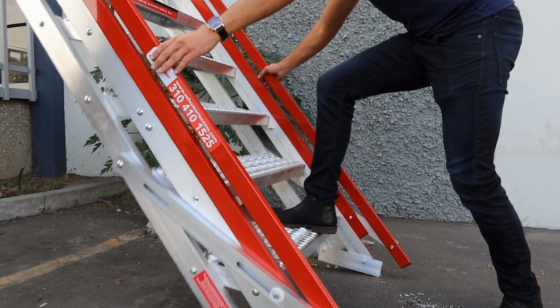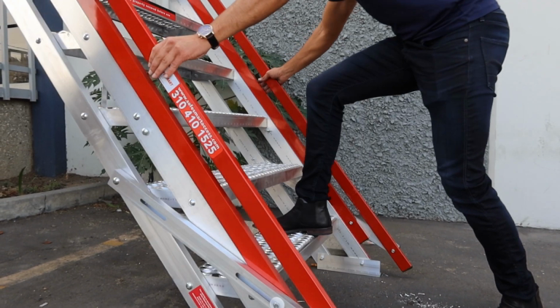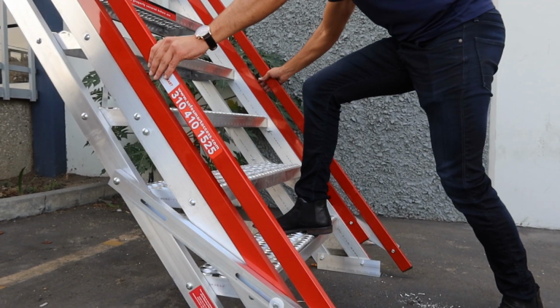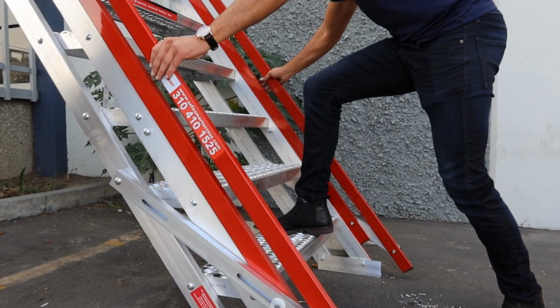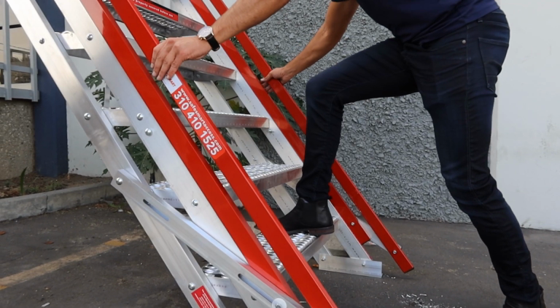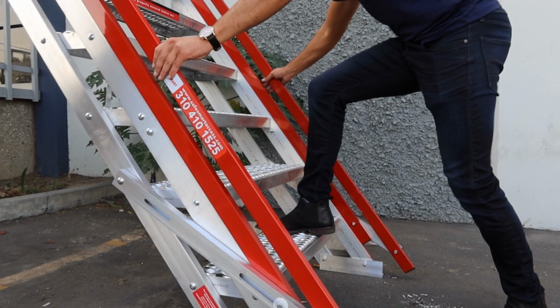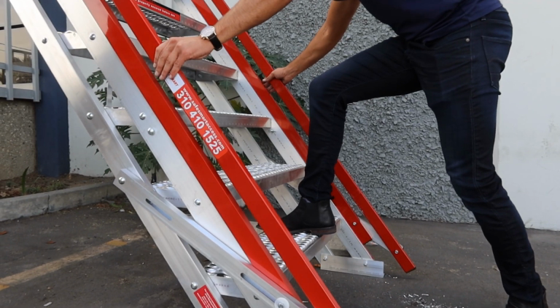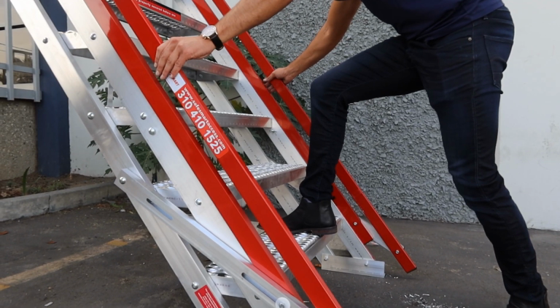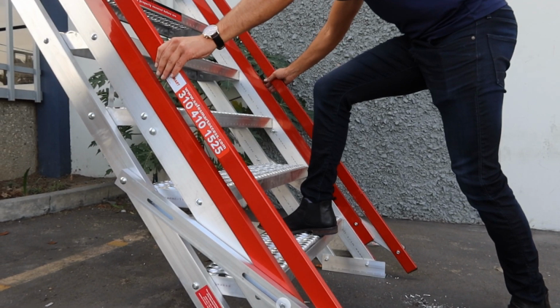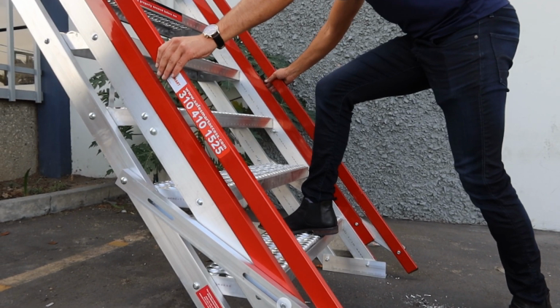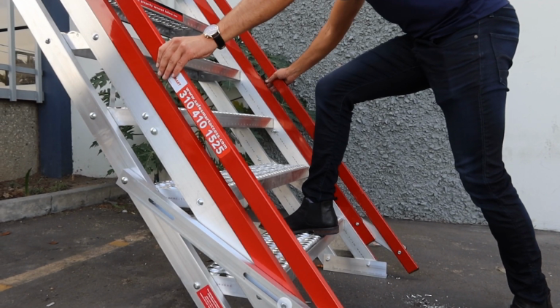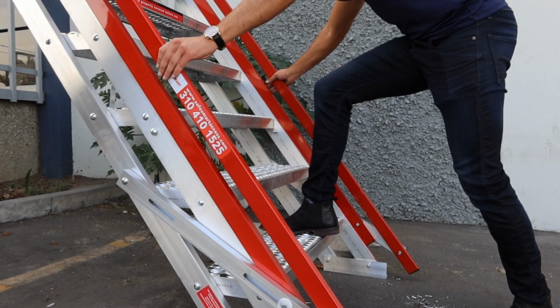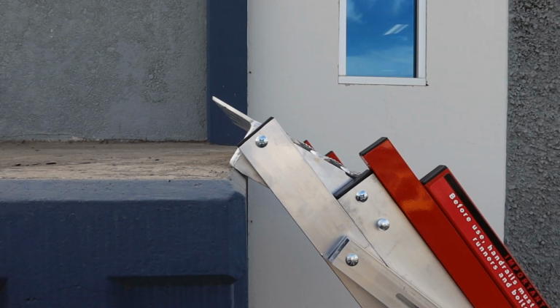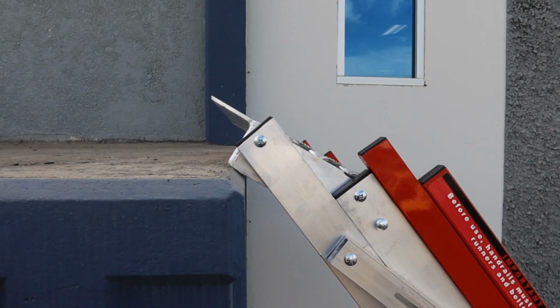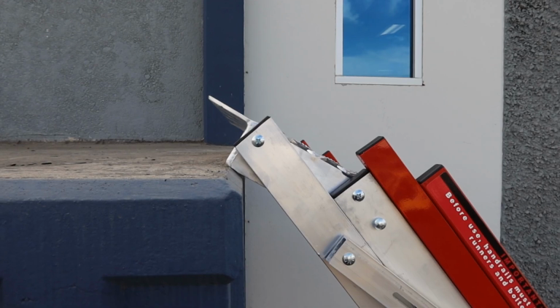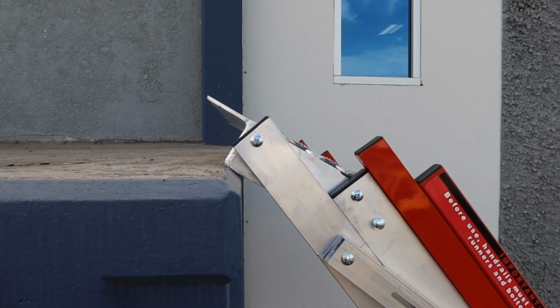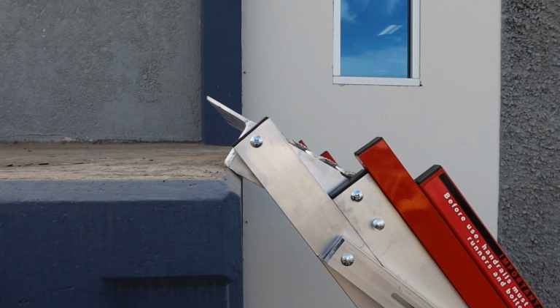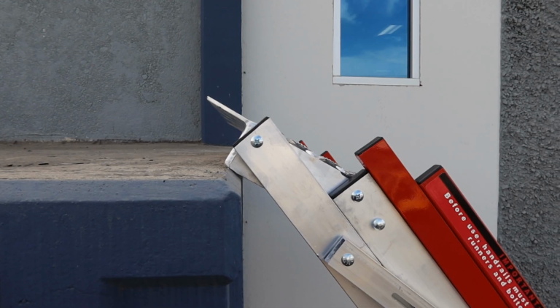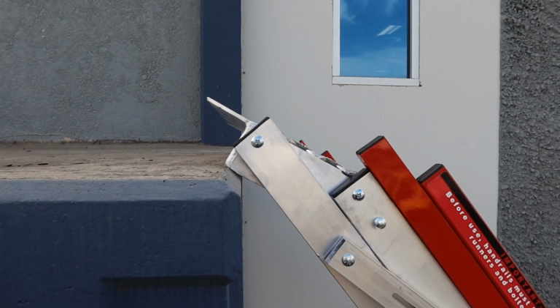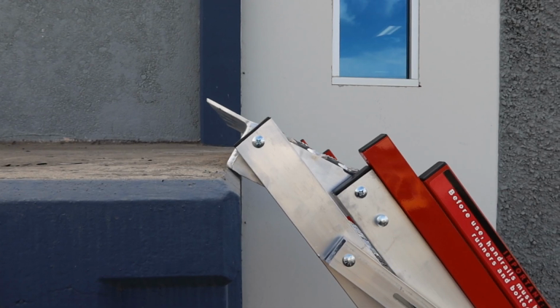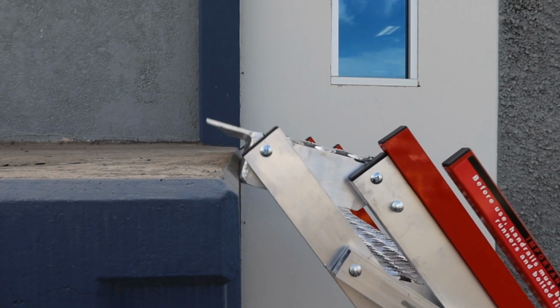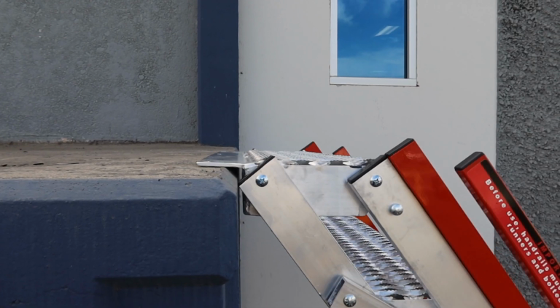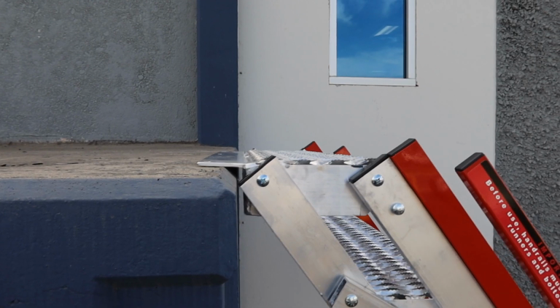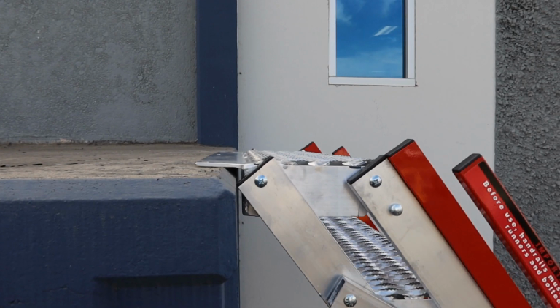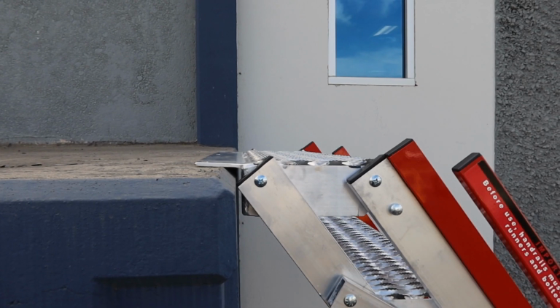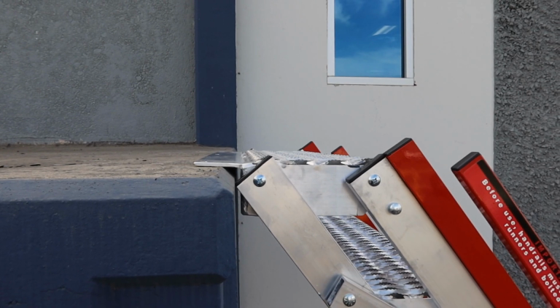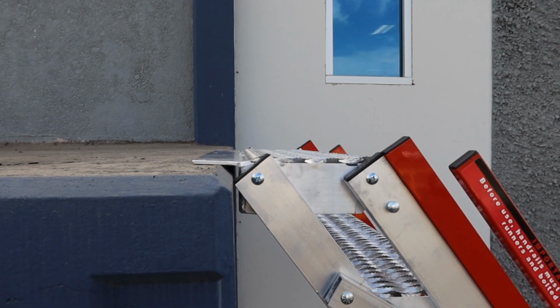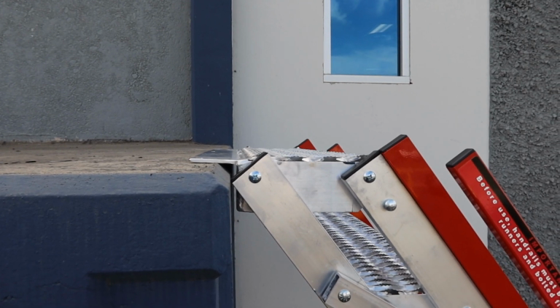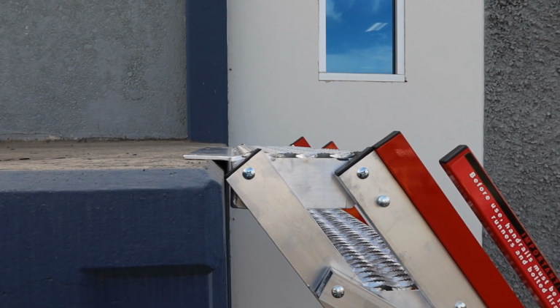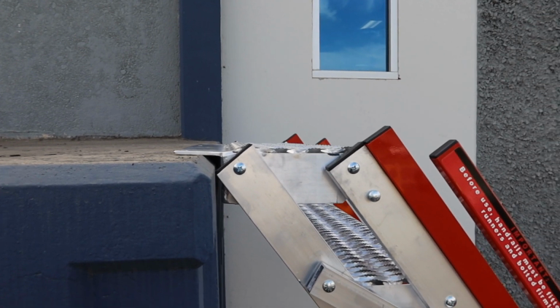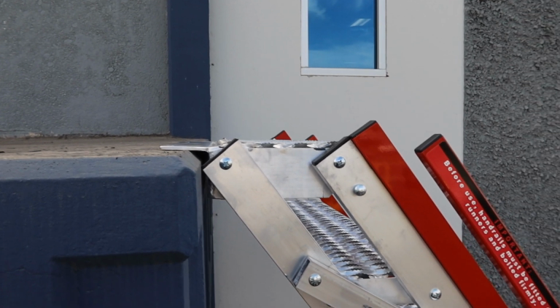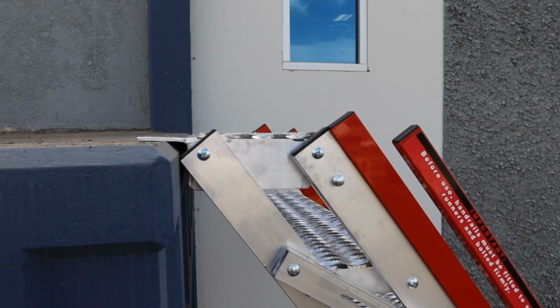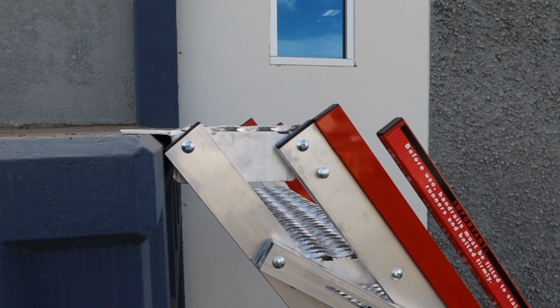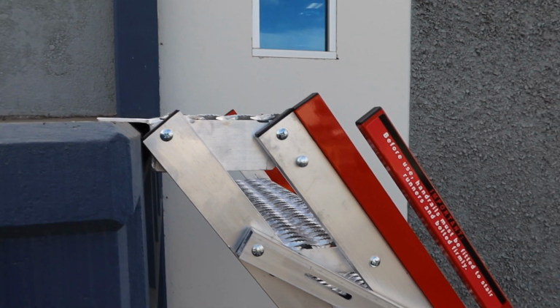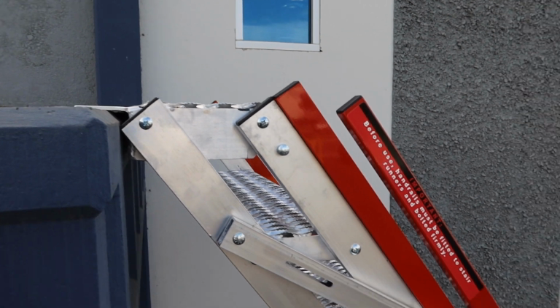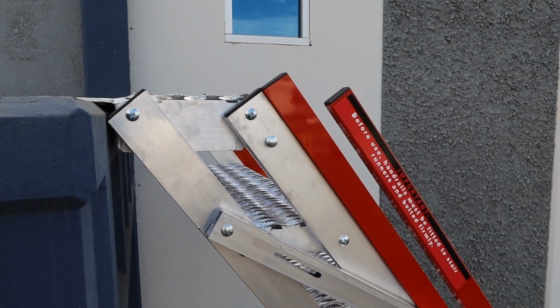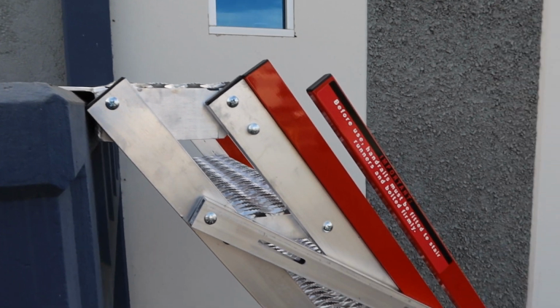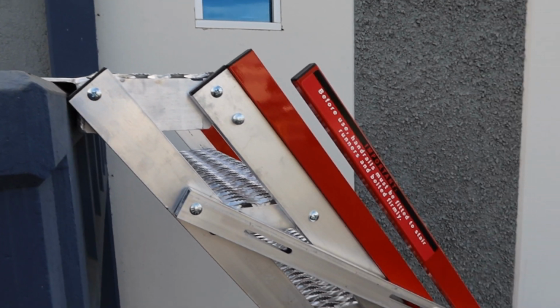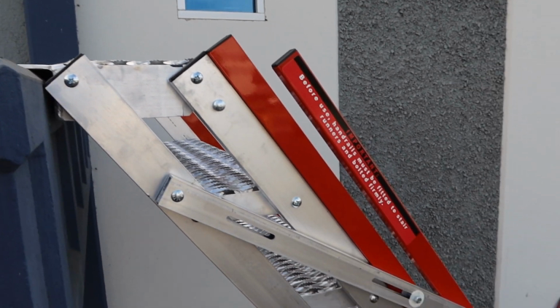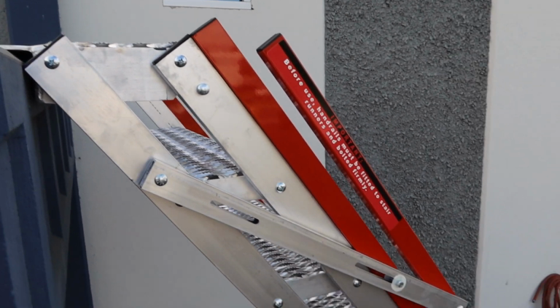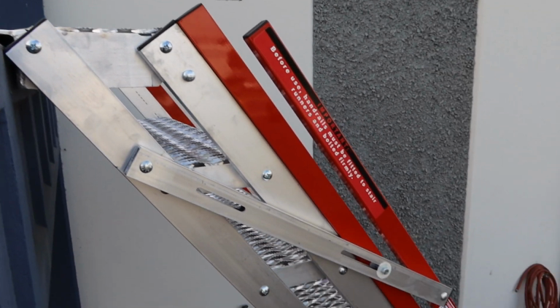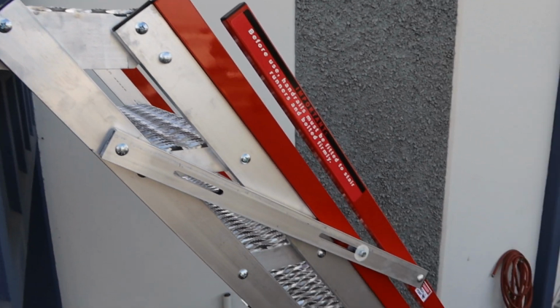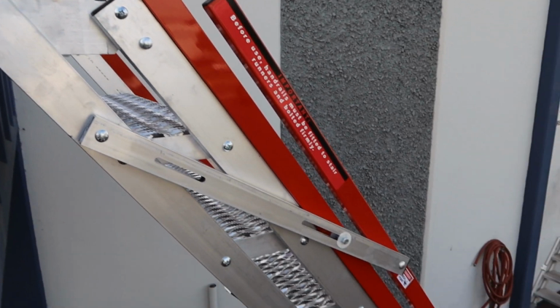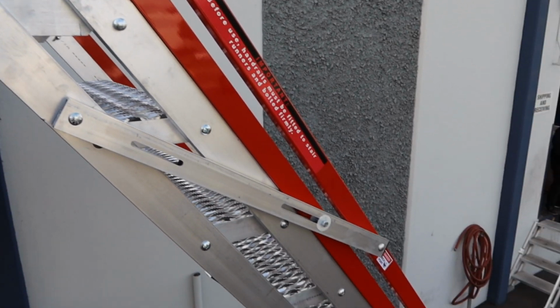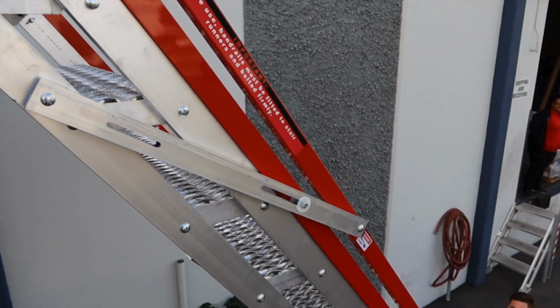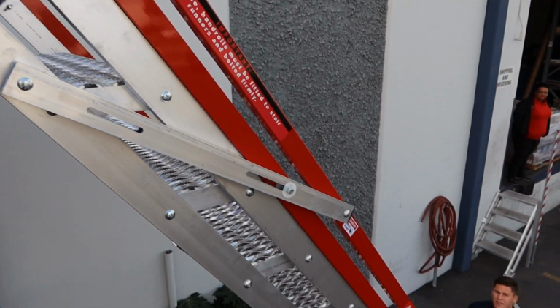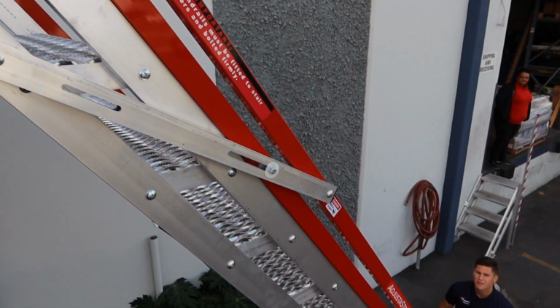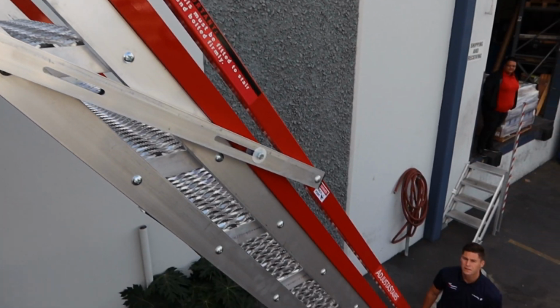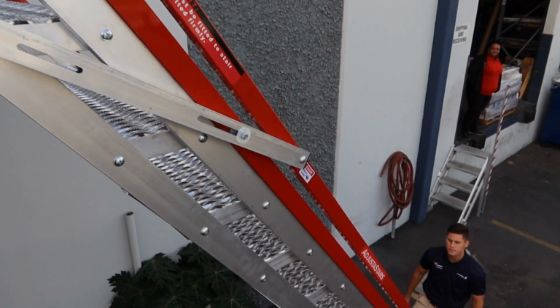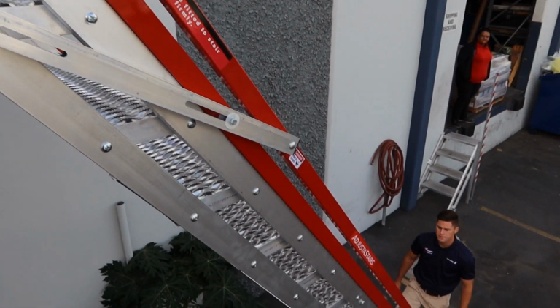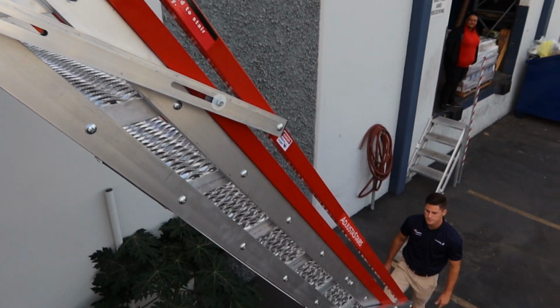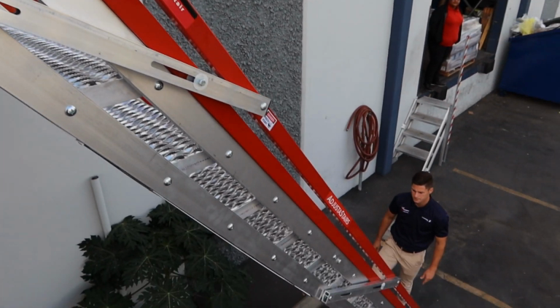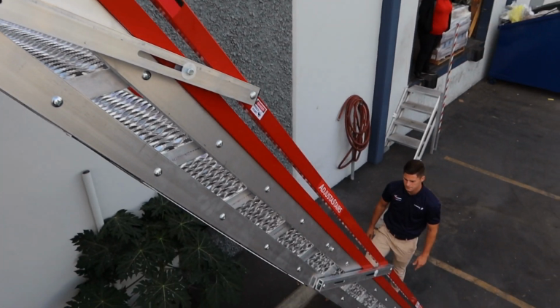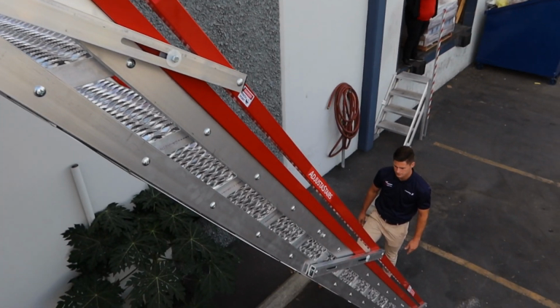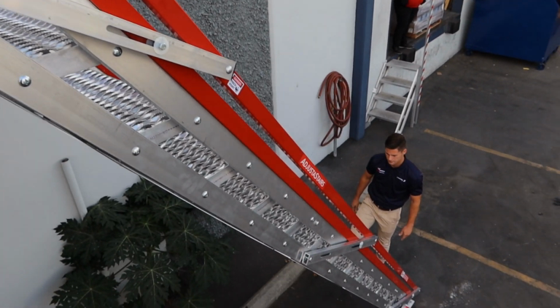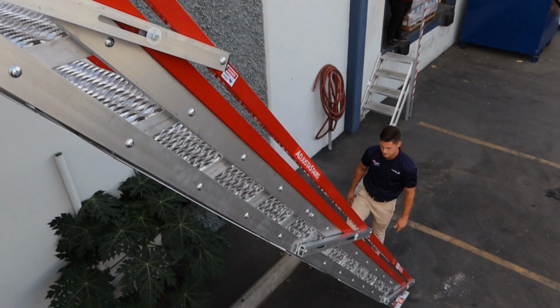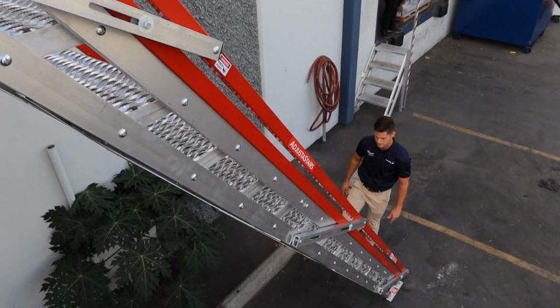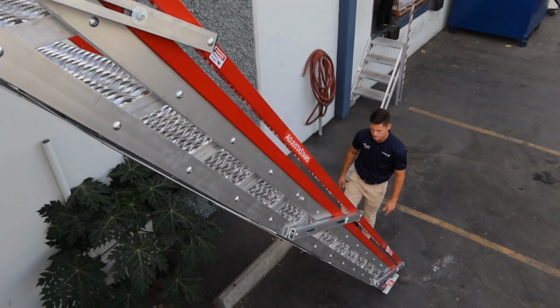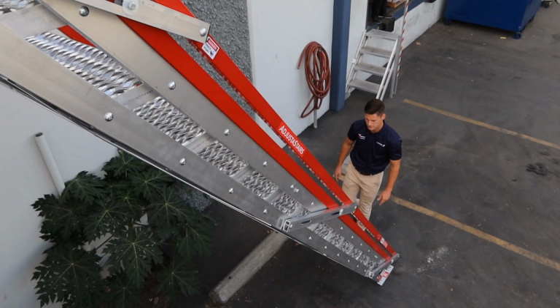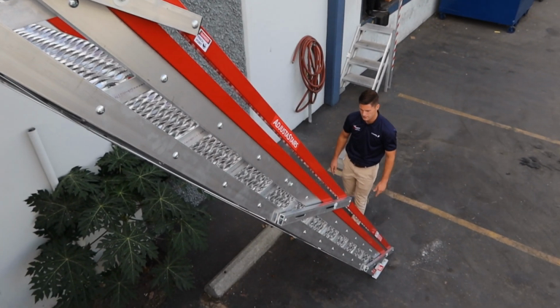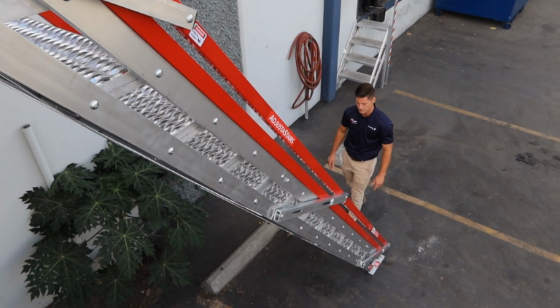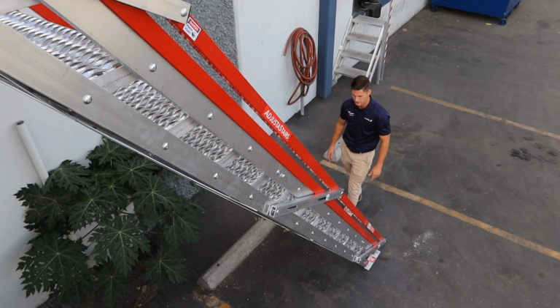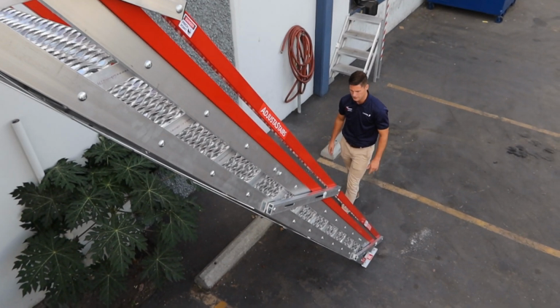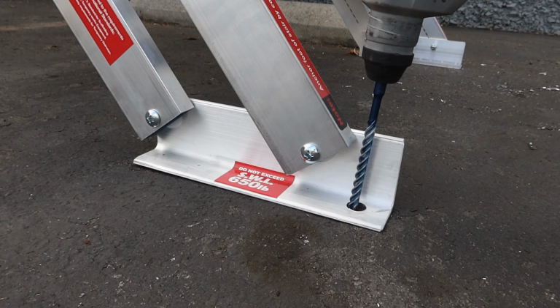Once you have your adjuster stair in the desired location, stand on the bottom tray. This will level the treads as shown in the video.